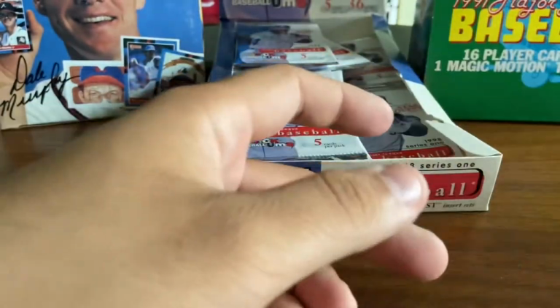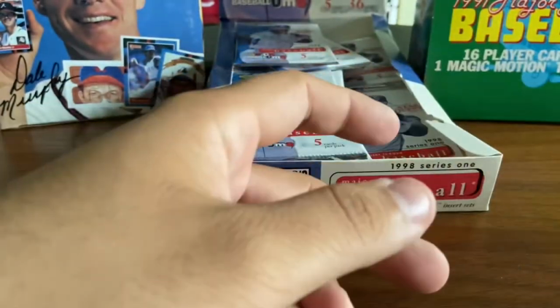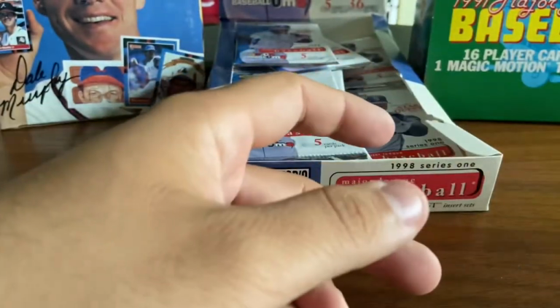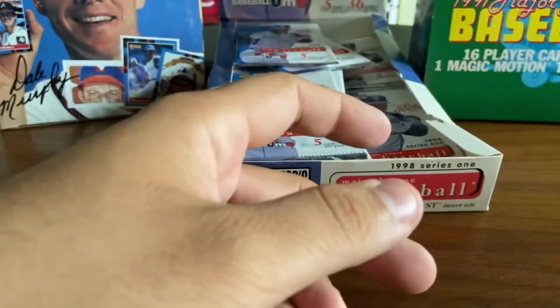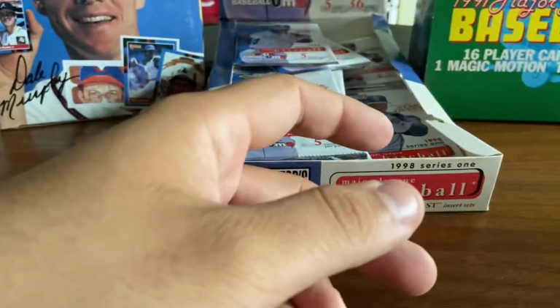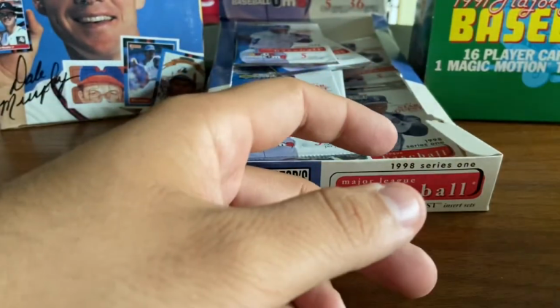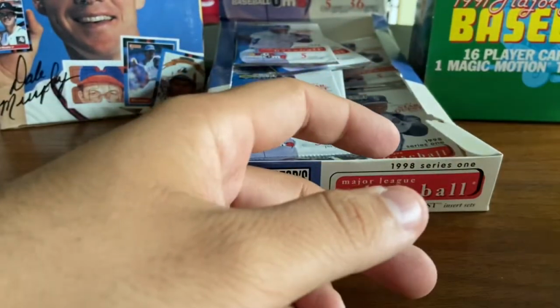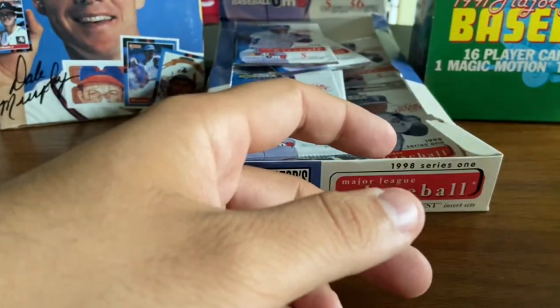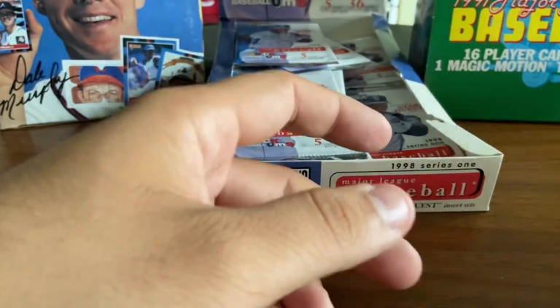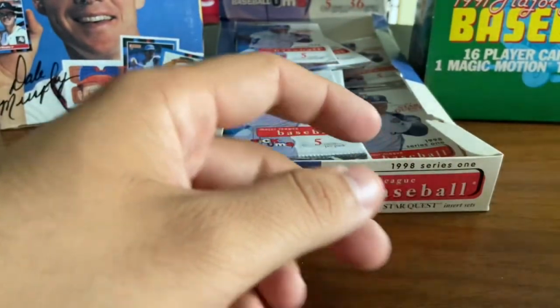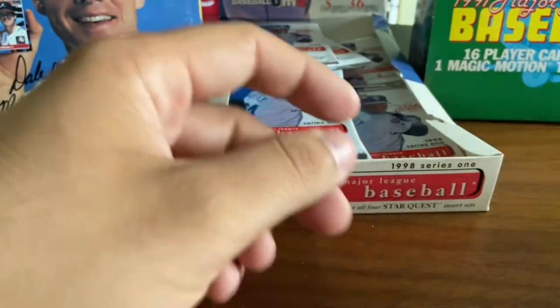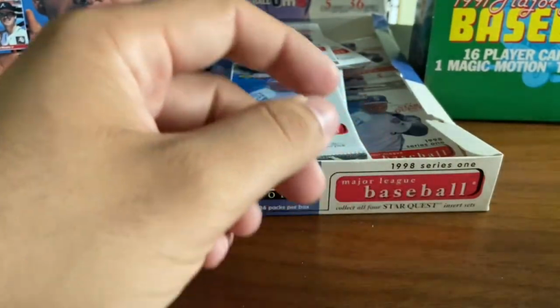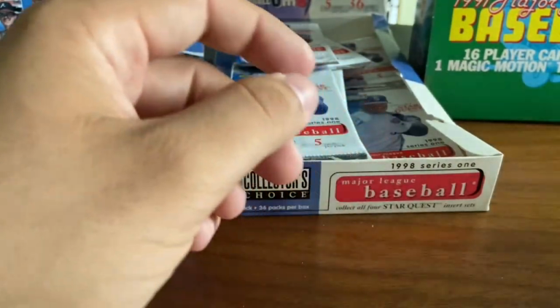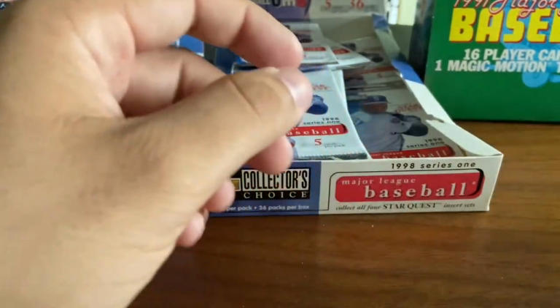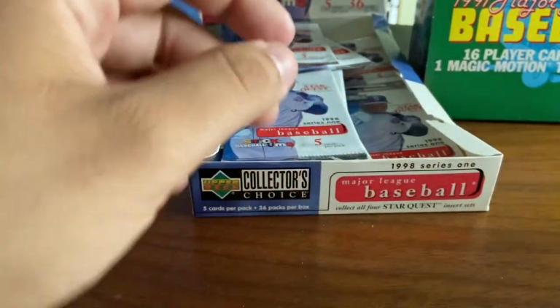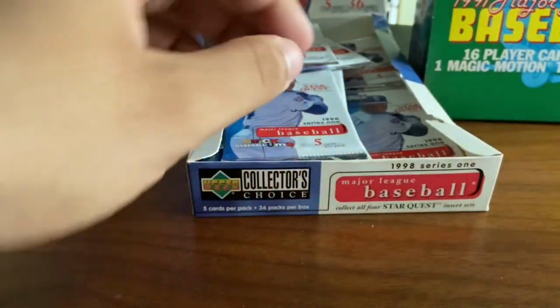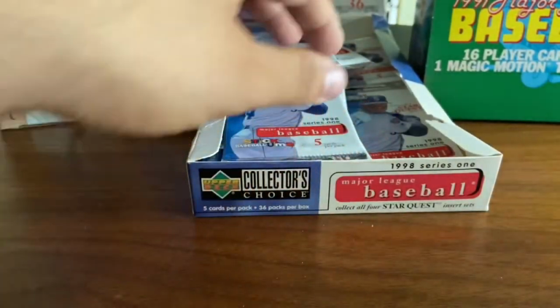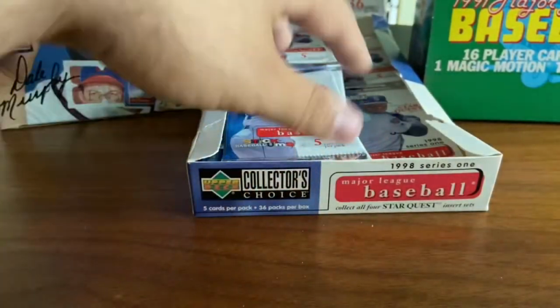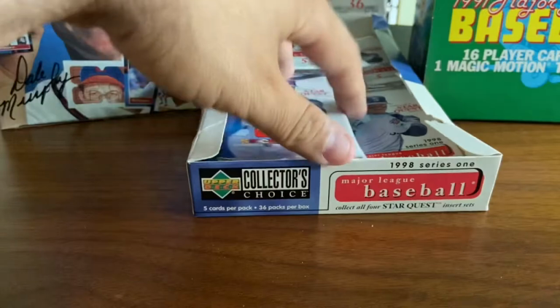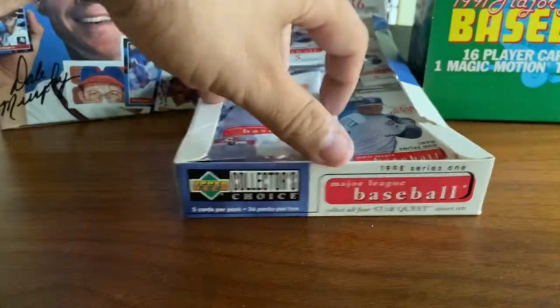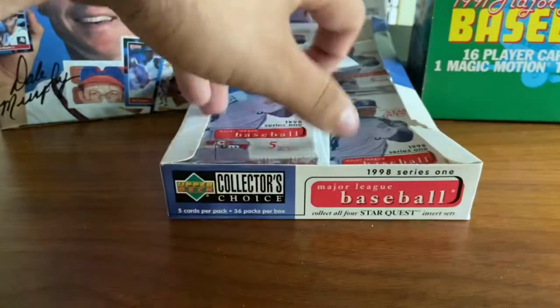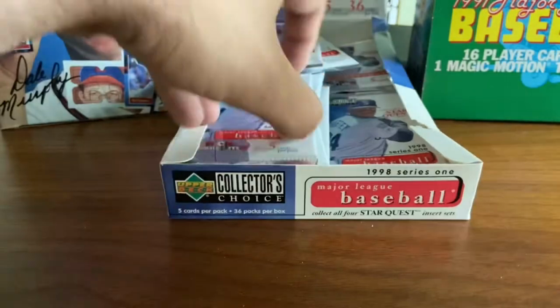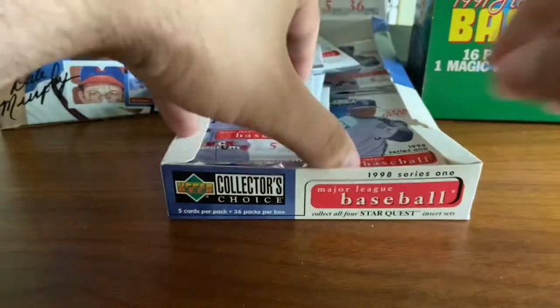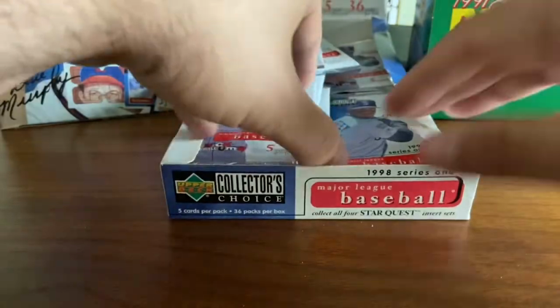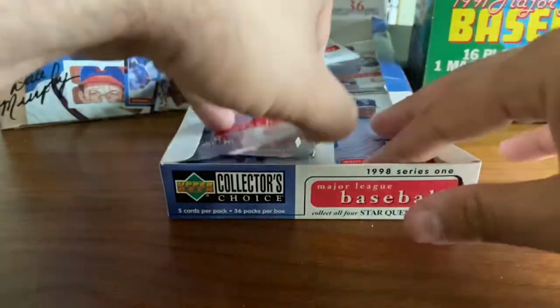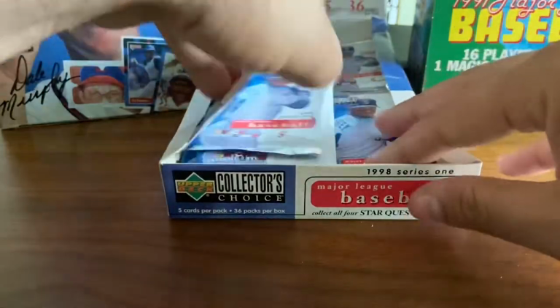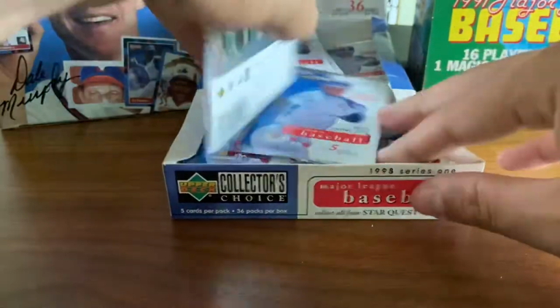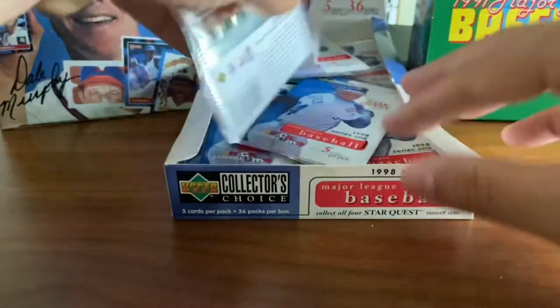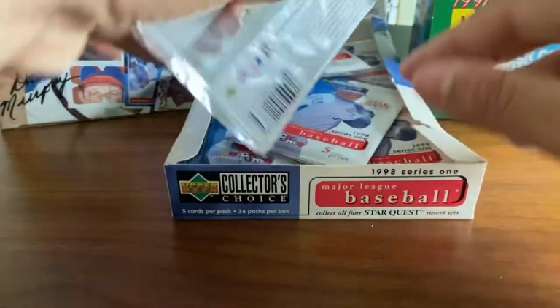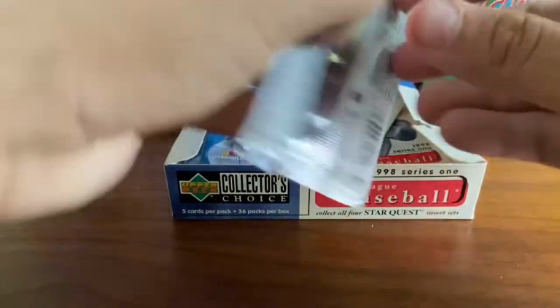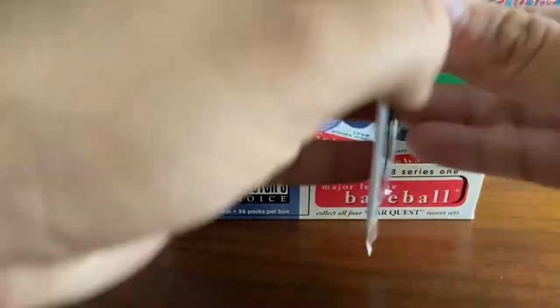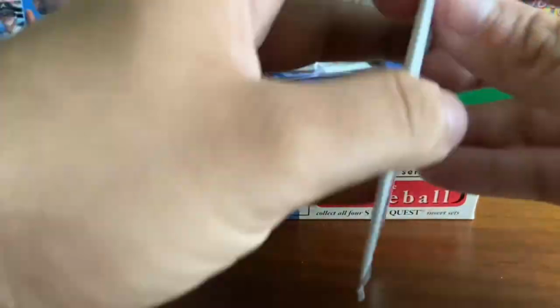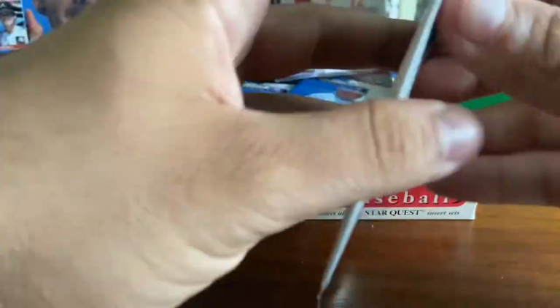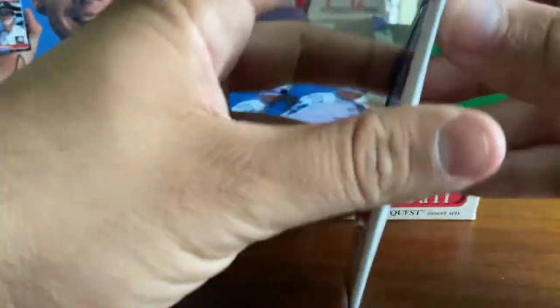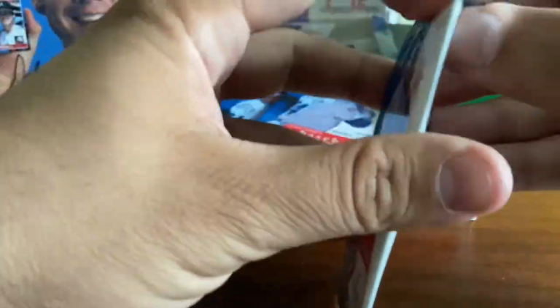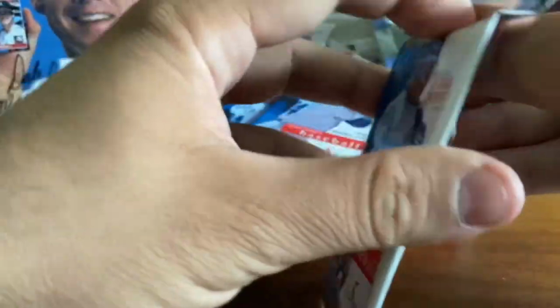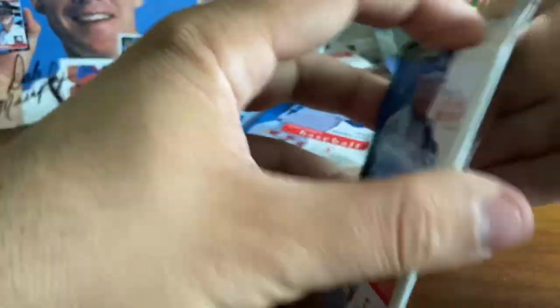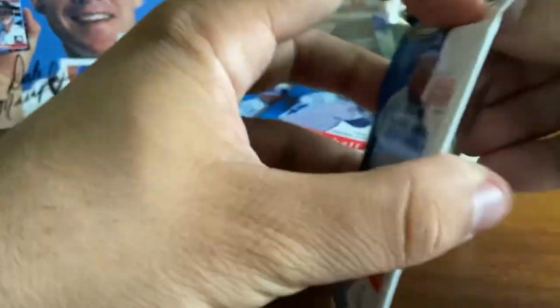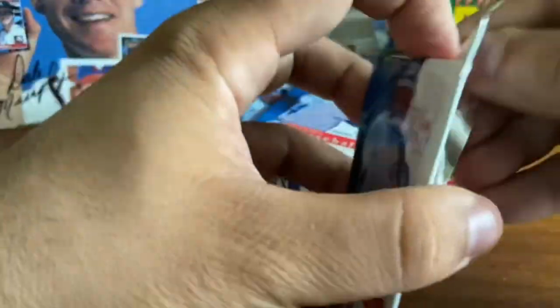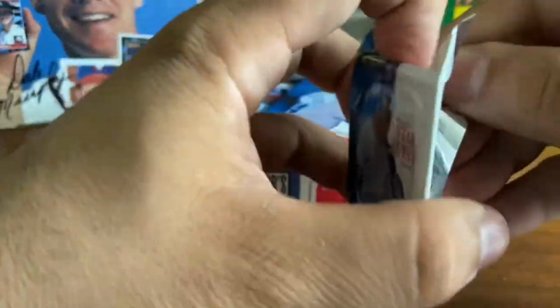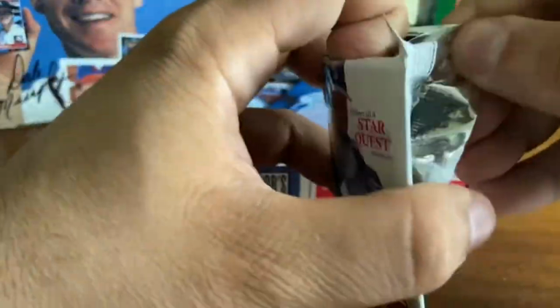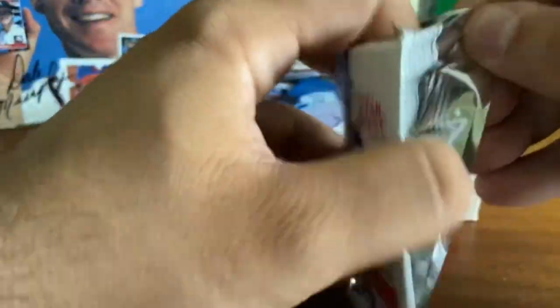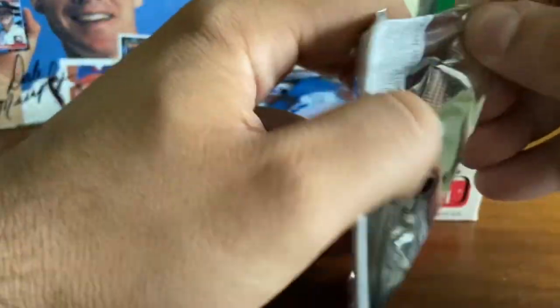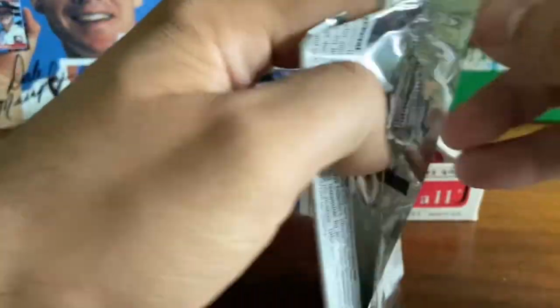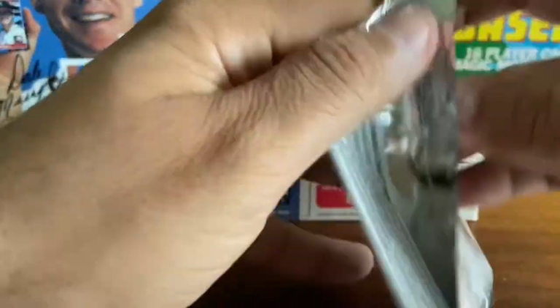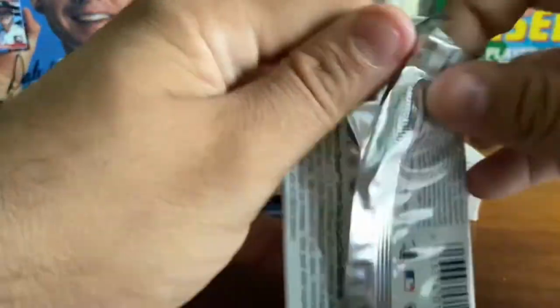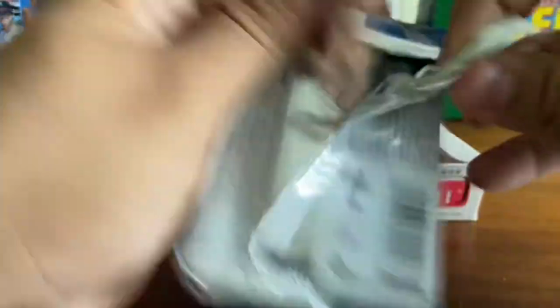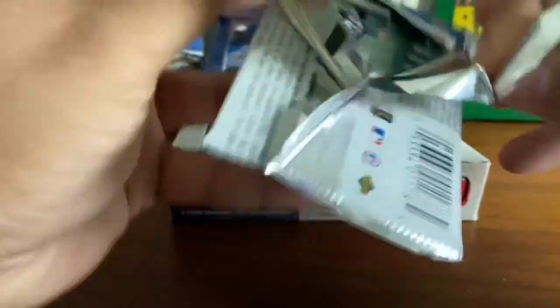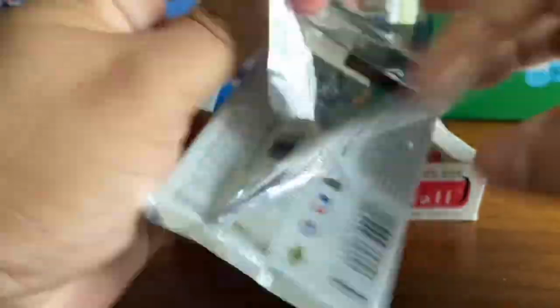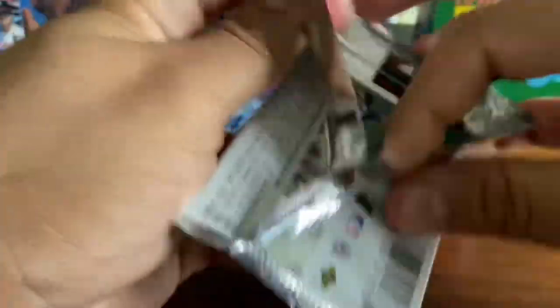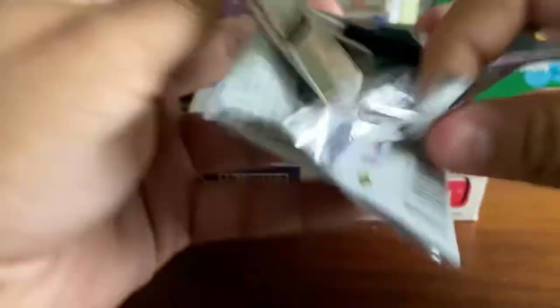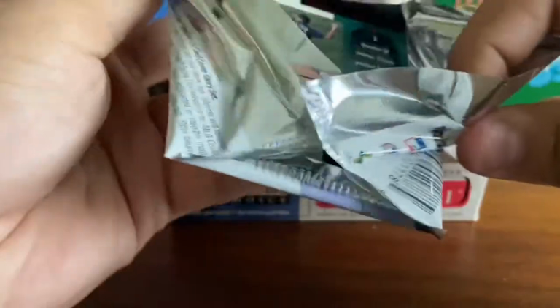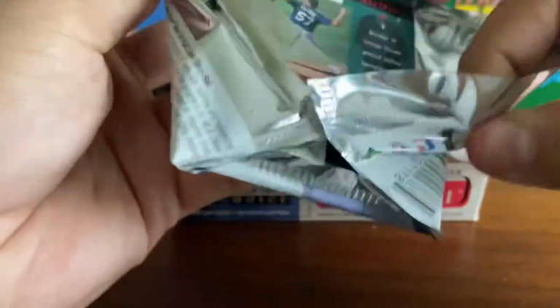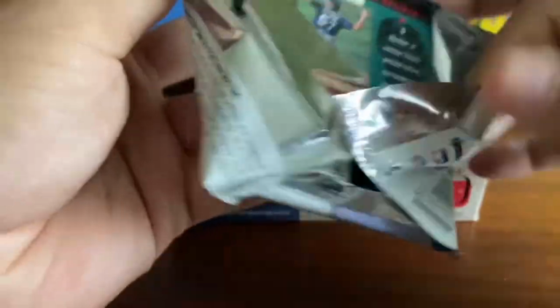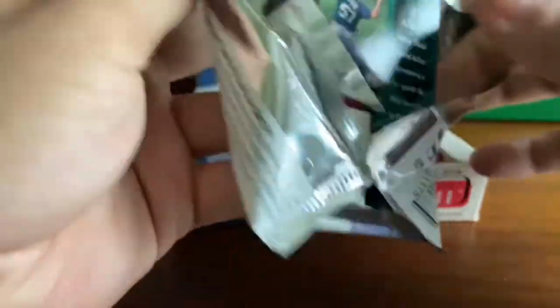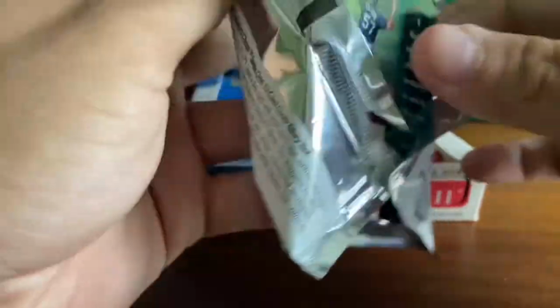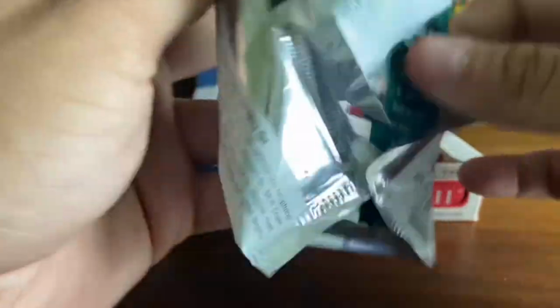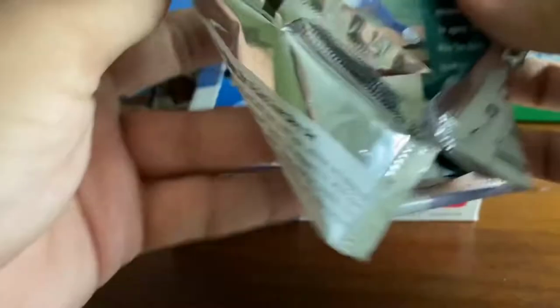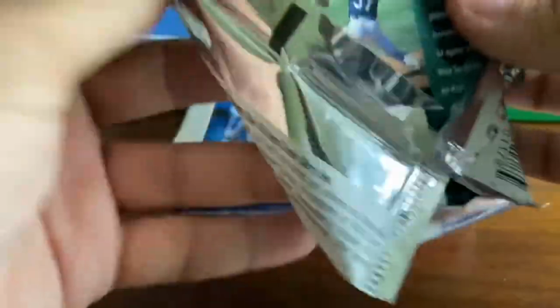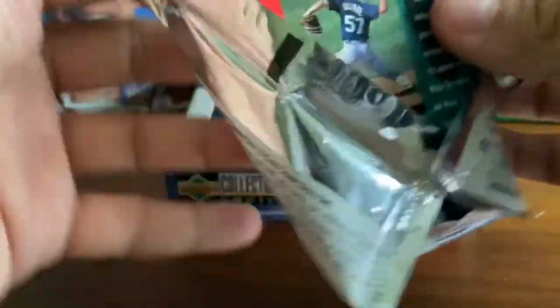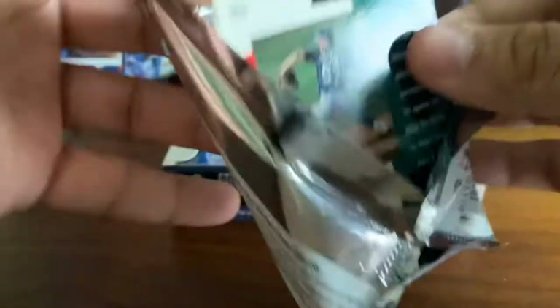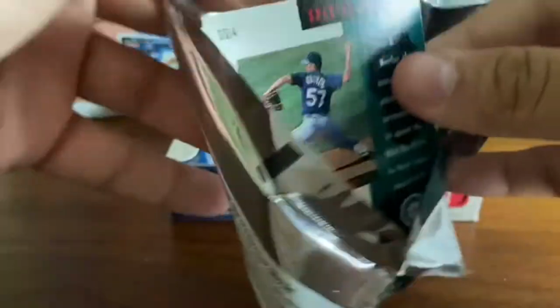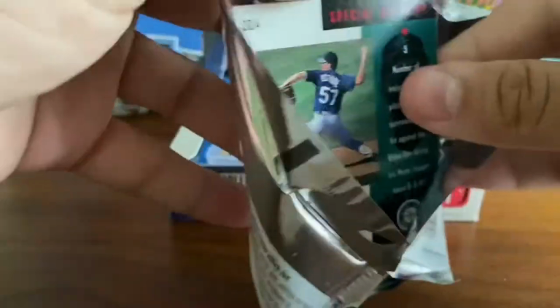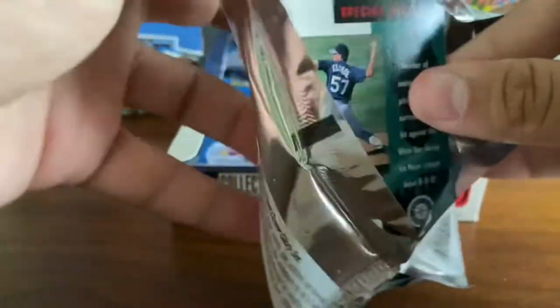We'll hold that off to the side — that's the first insert. So two packs in and we've found ourselves an insert.